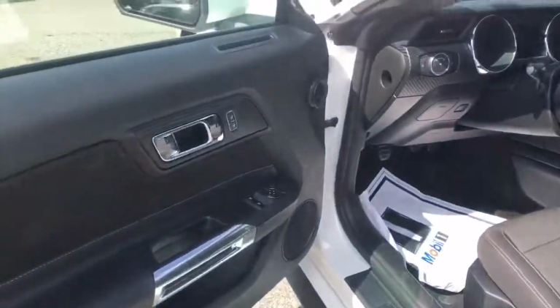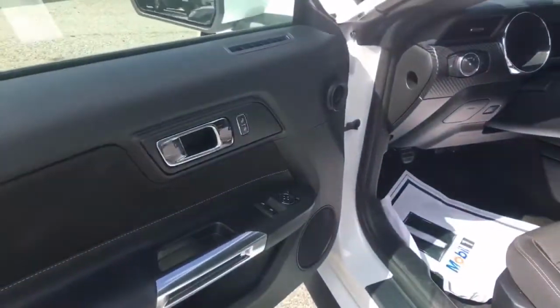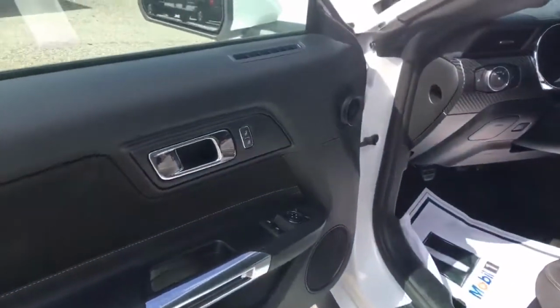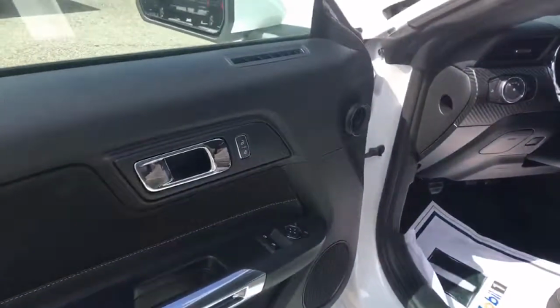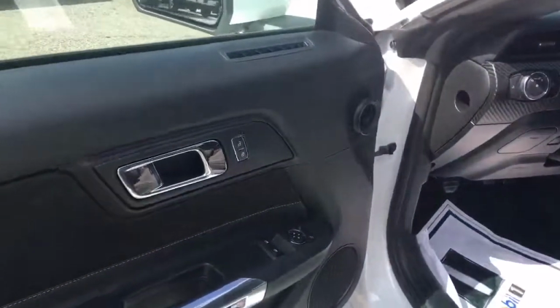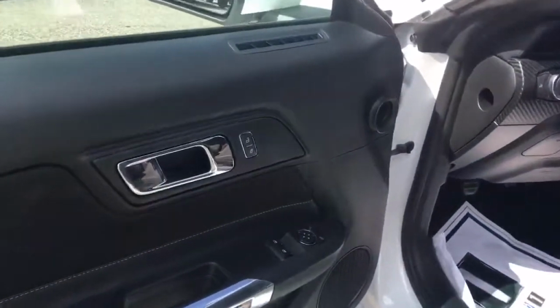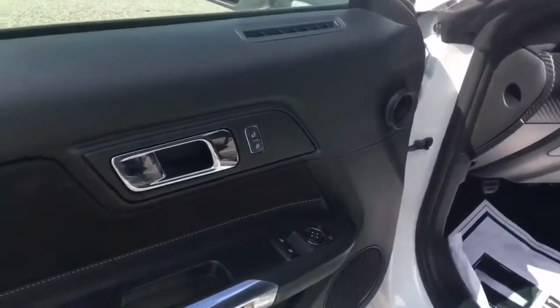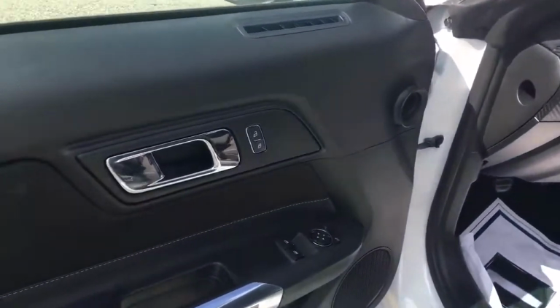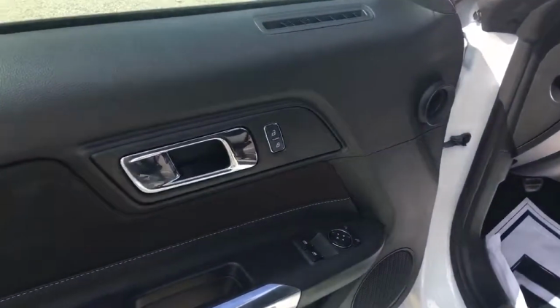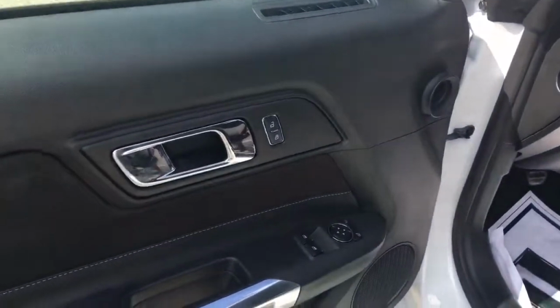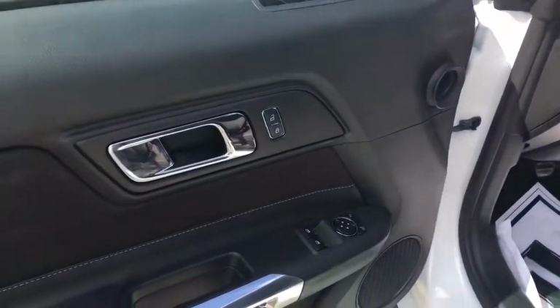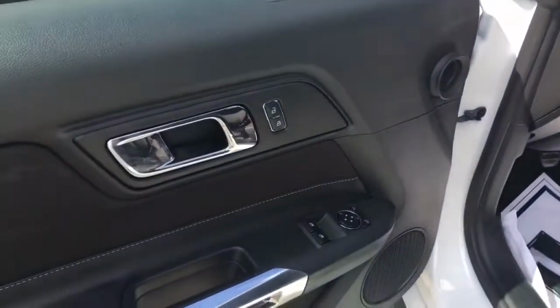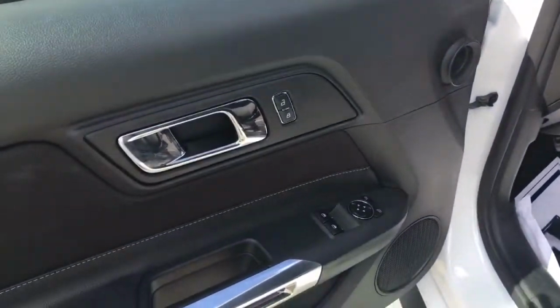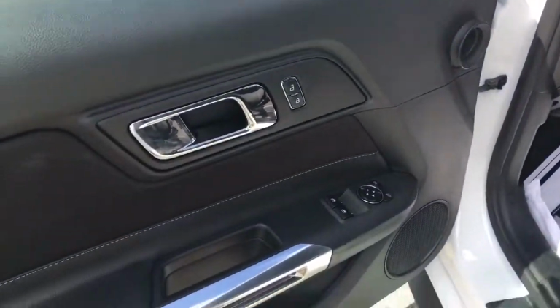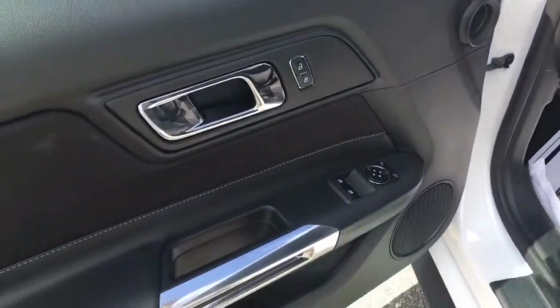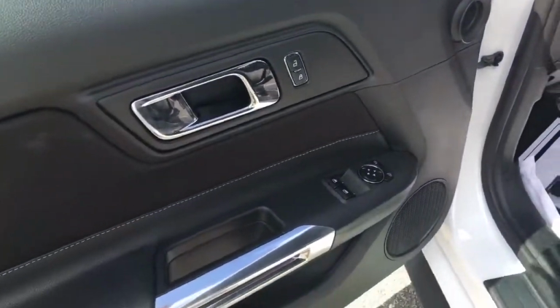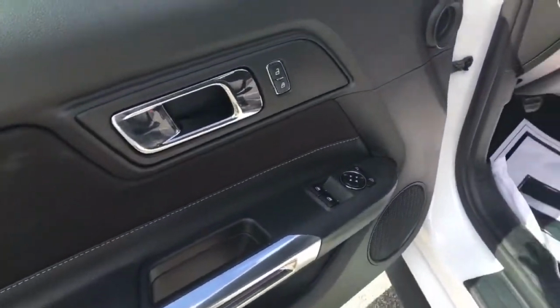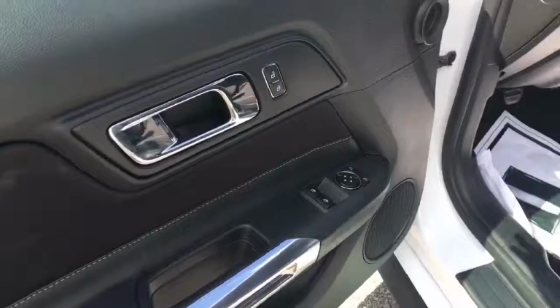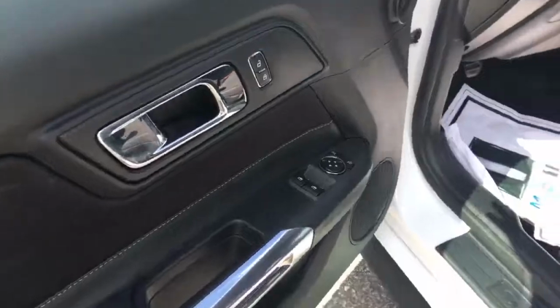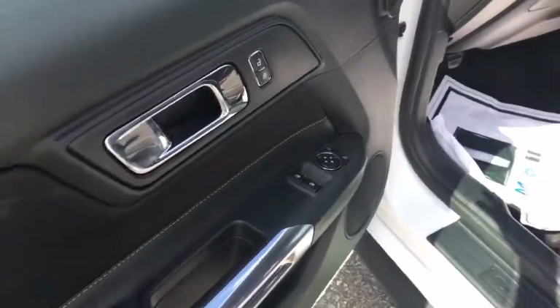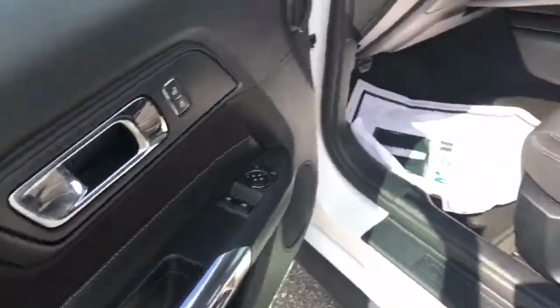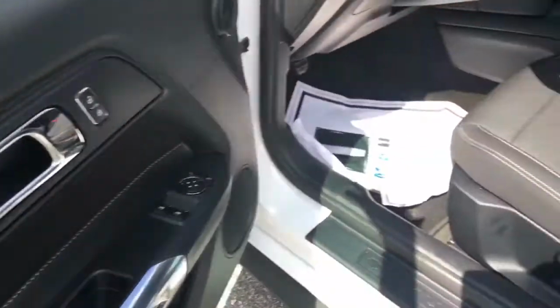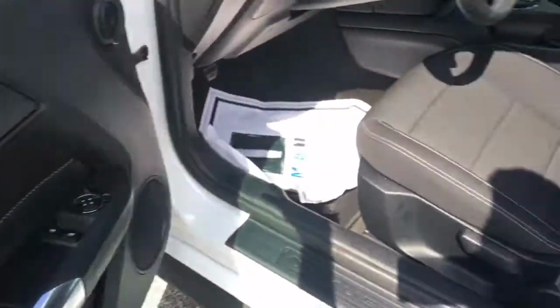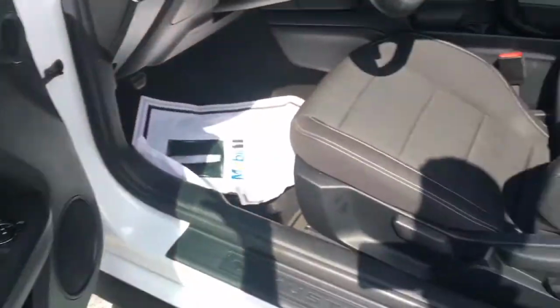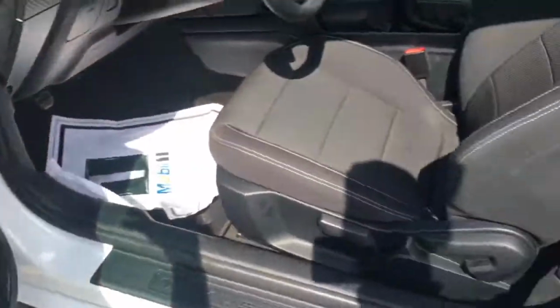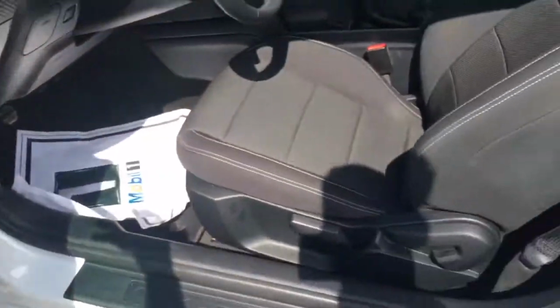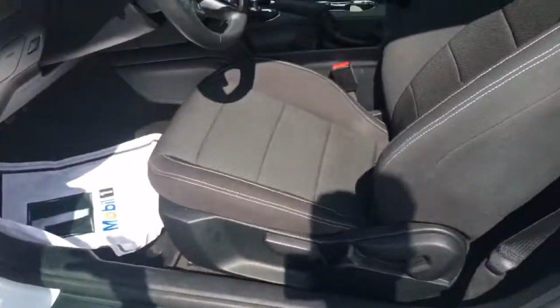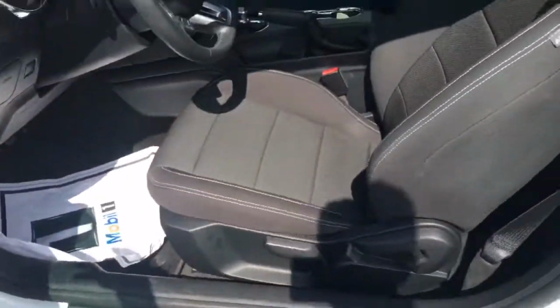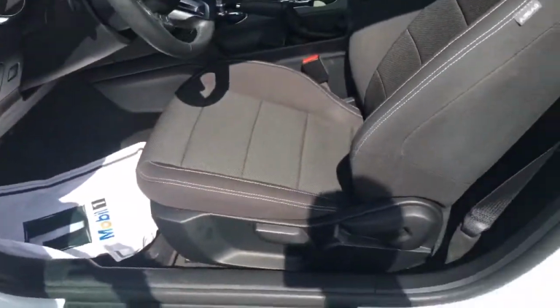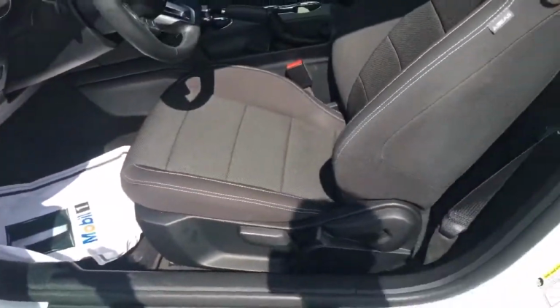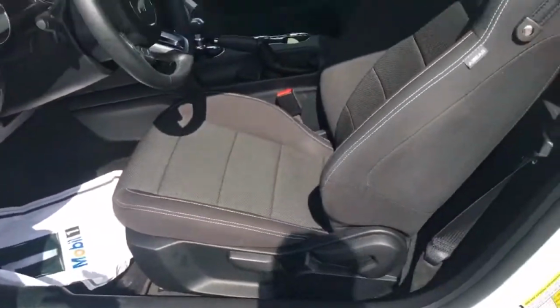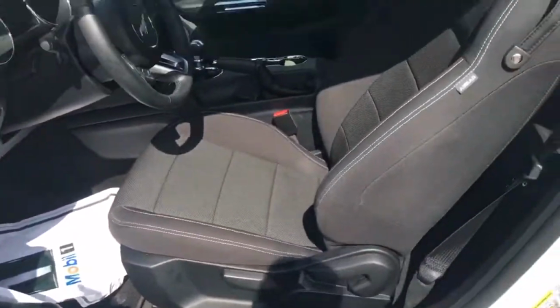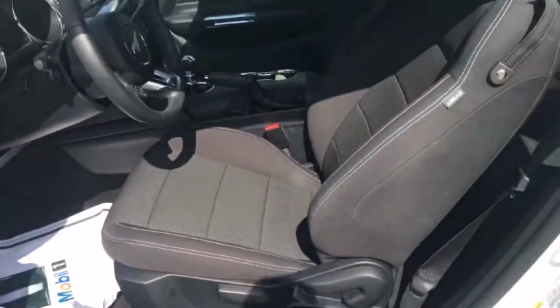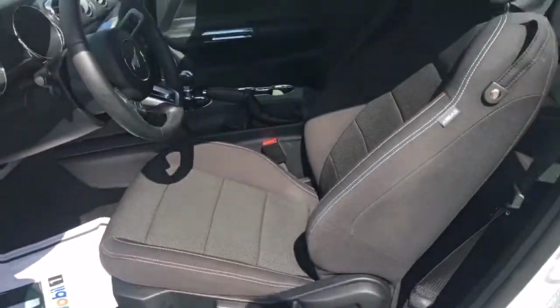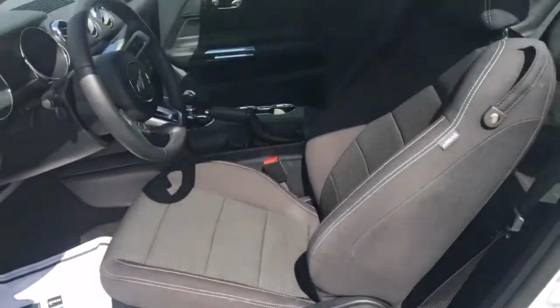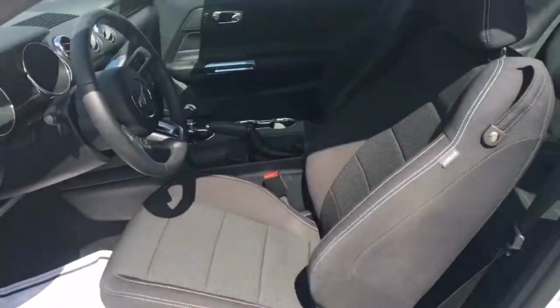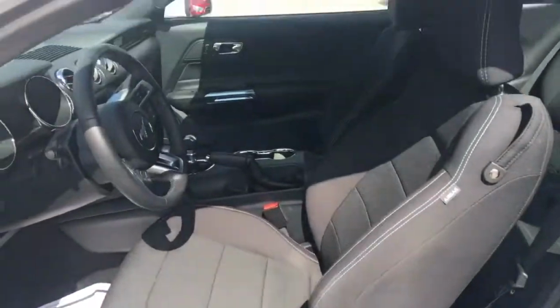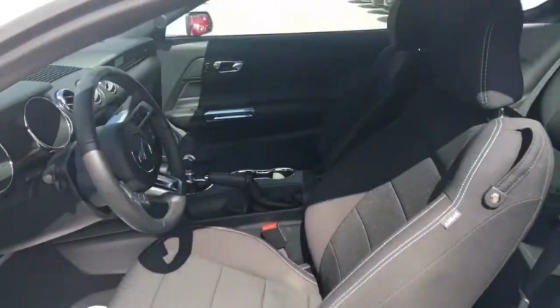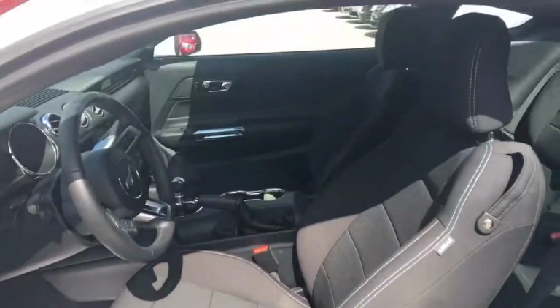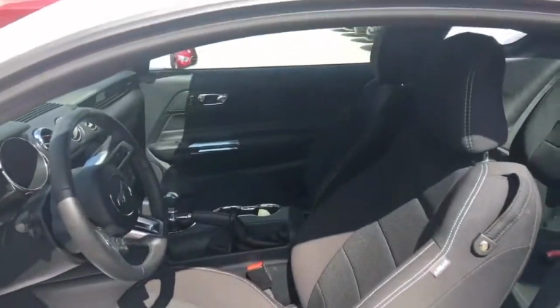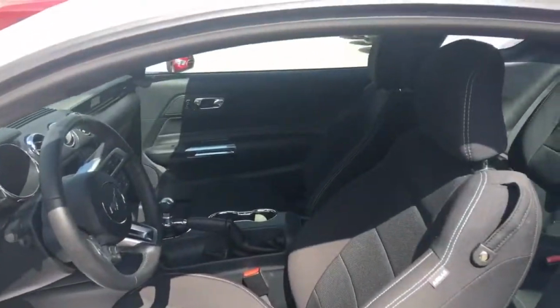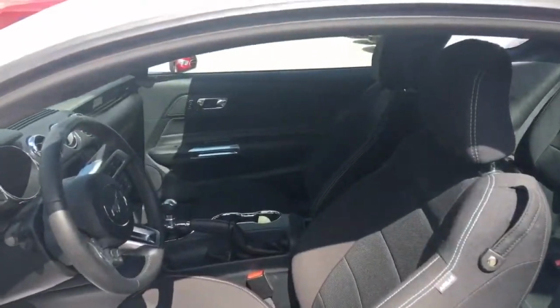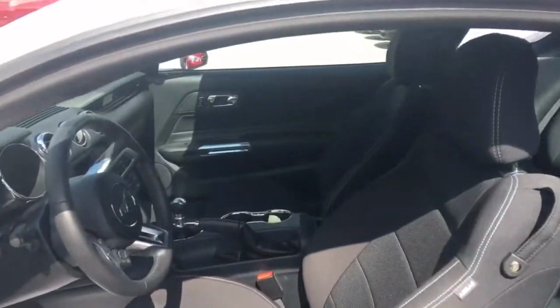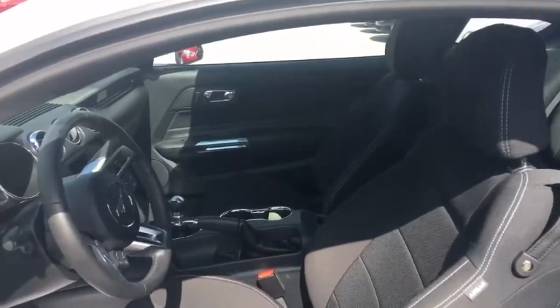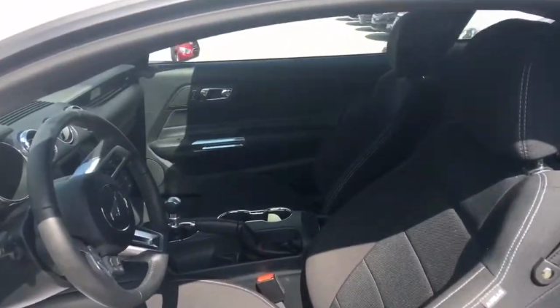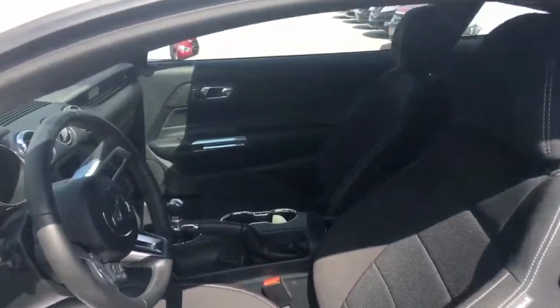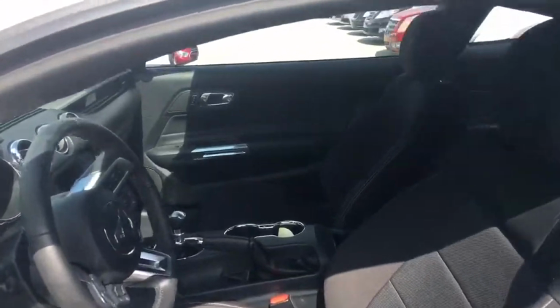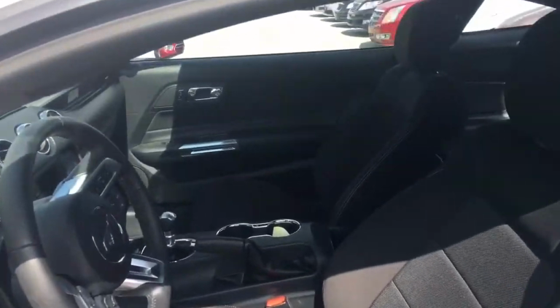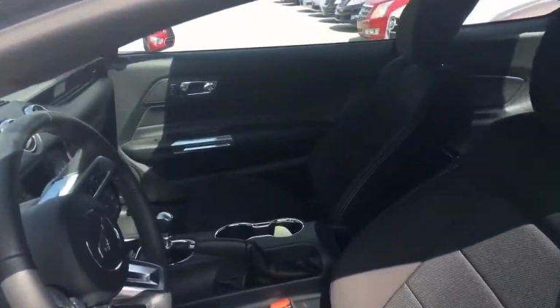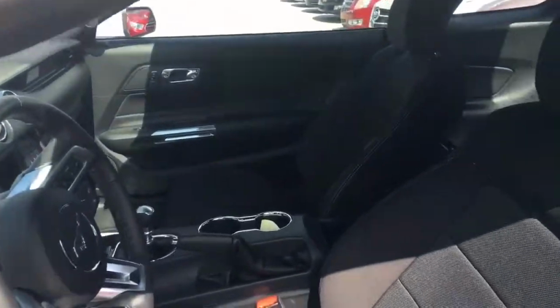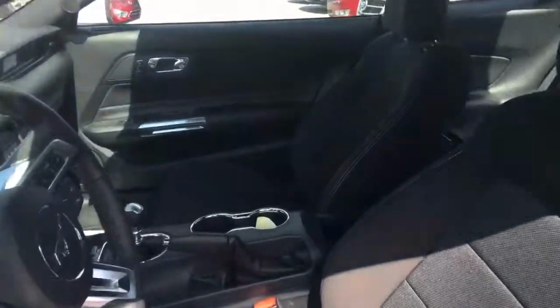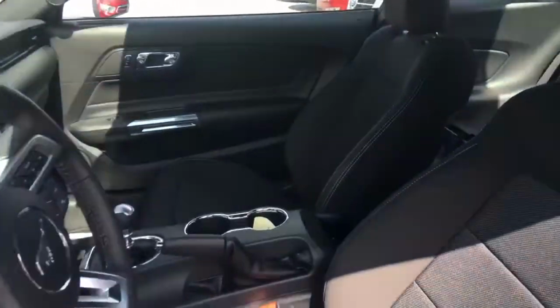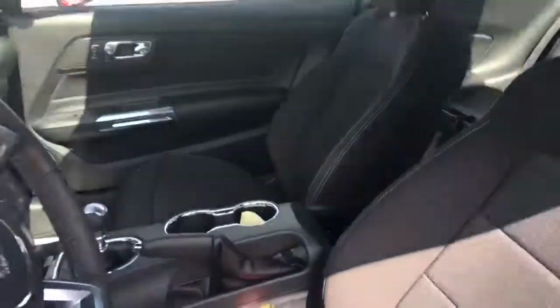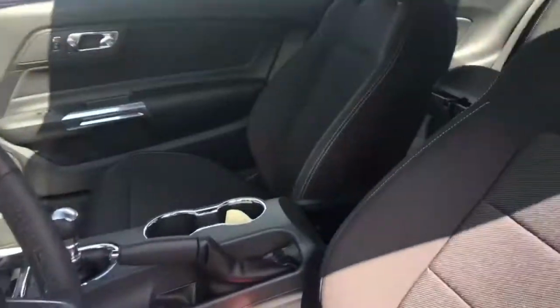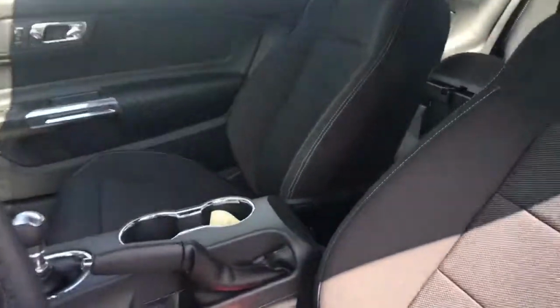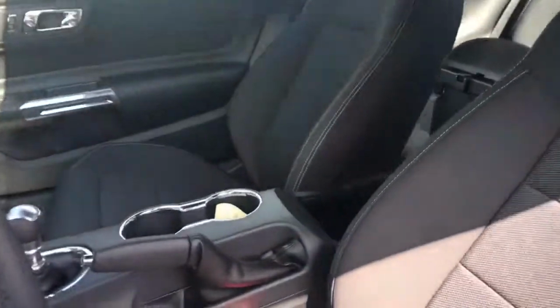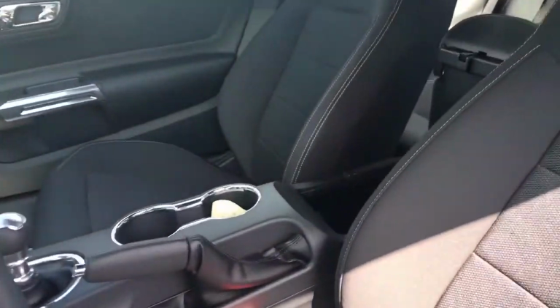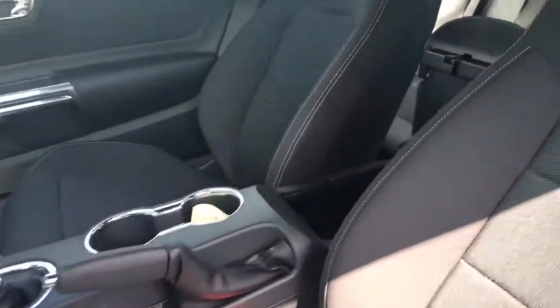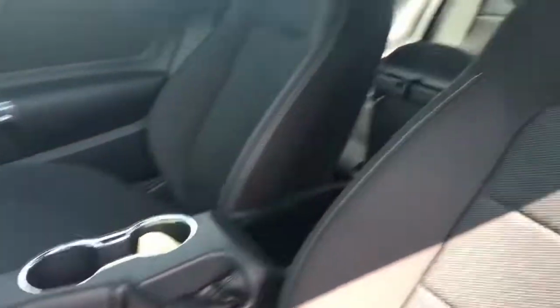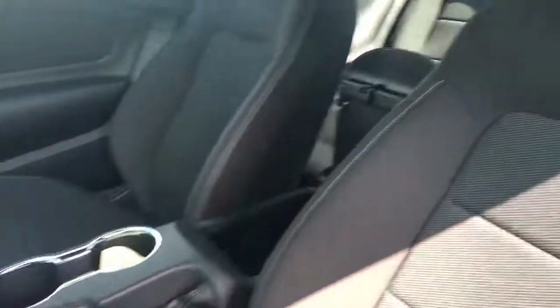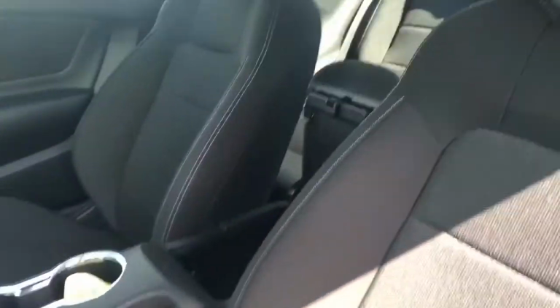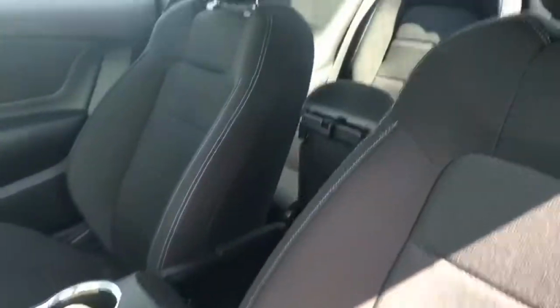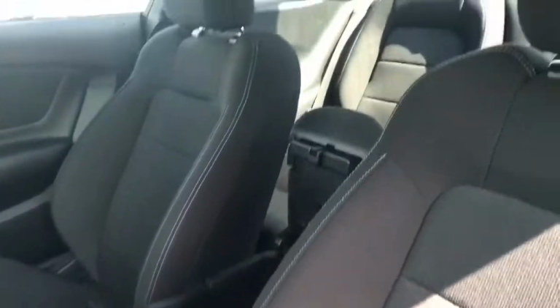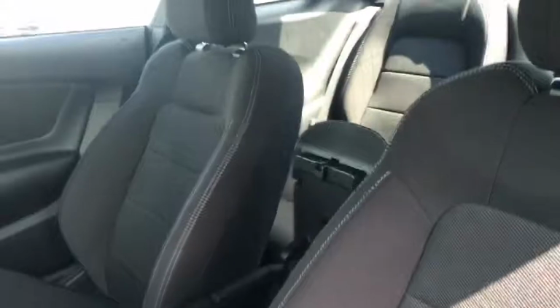Power locks, power windows, power mirrors, black cloth interior. Sorry for the glare.